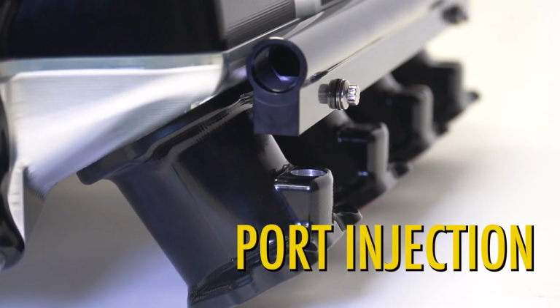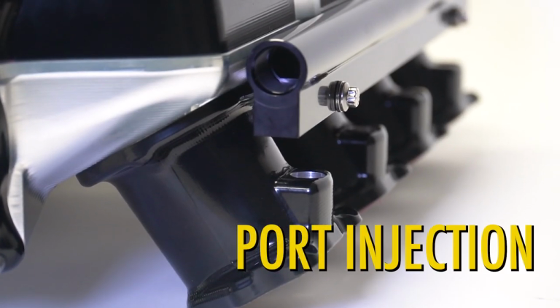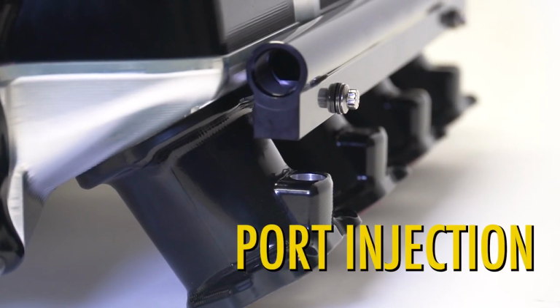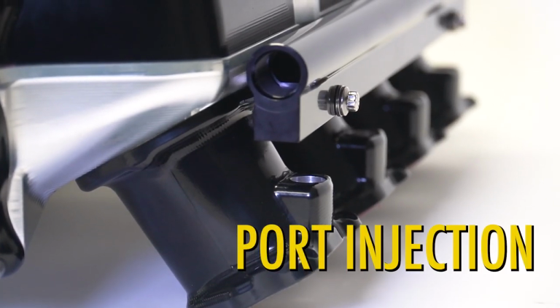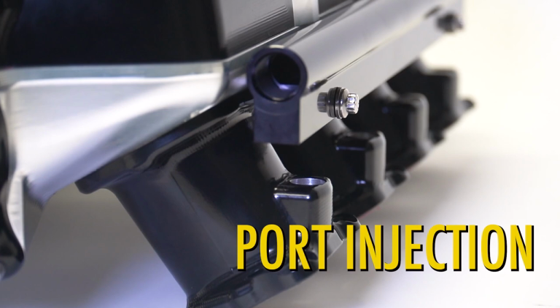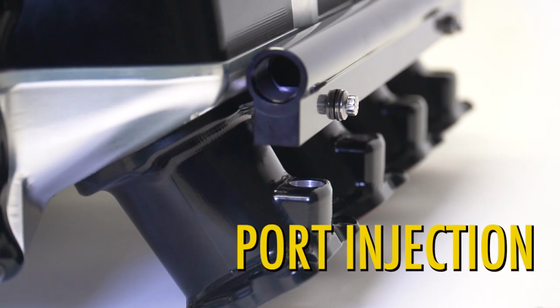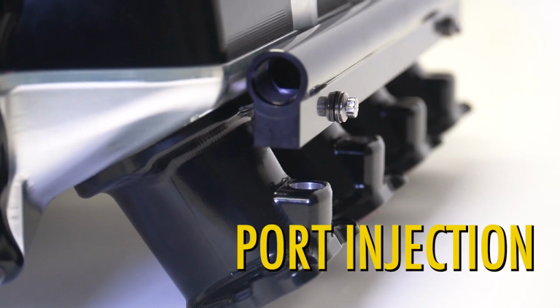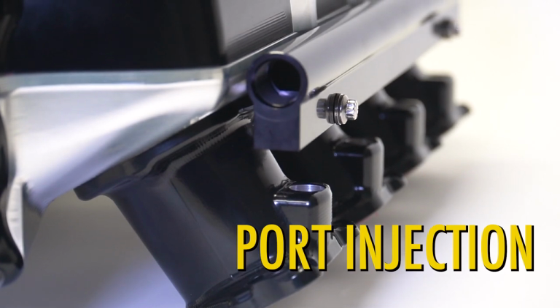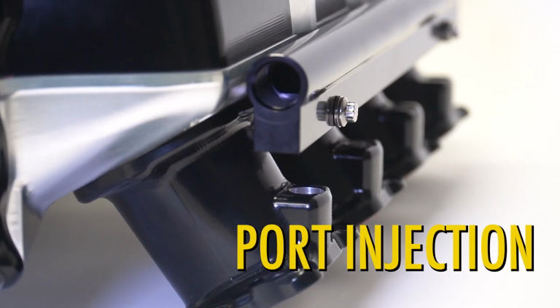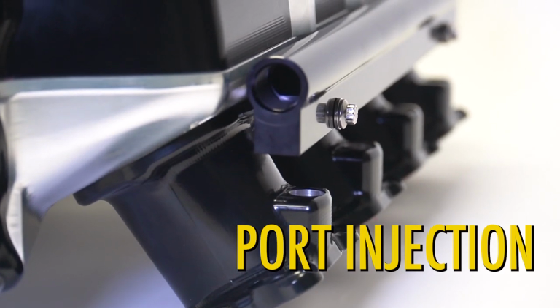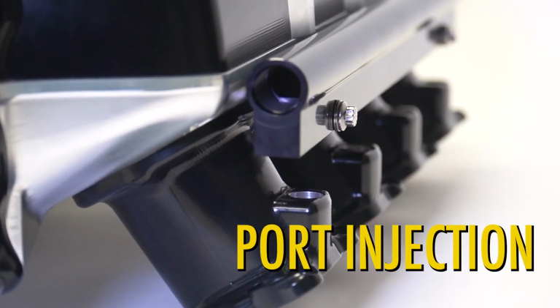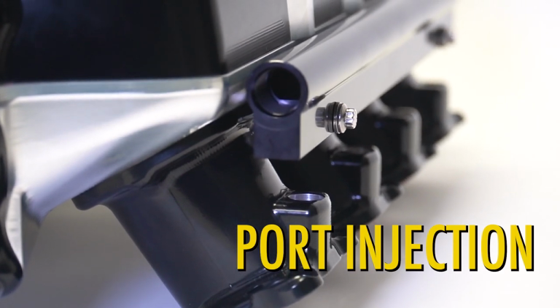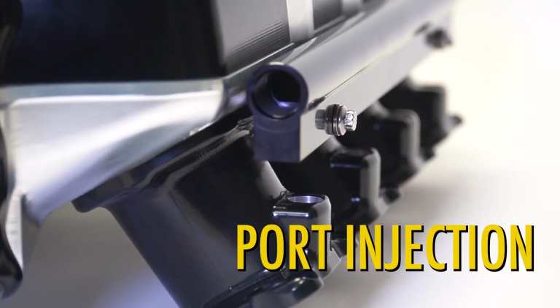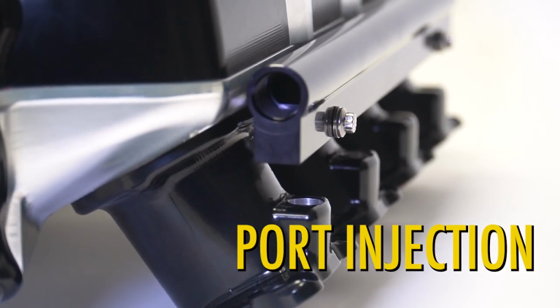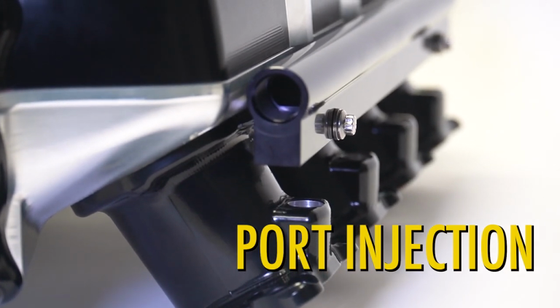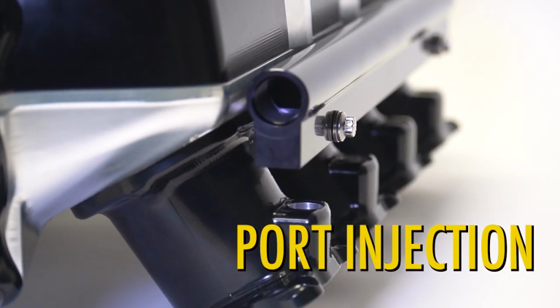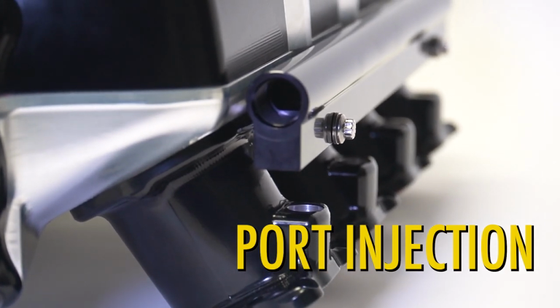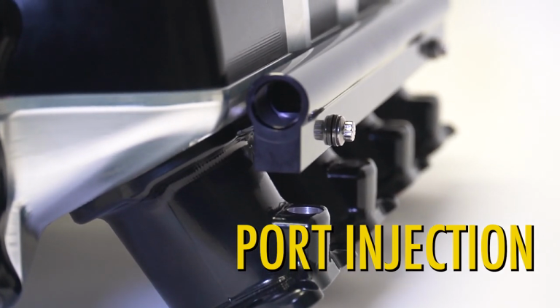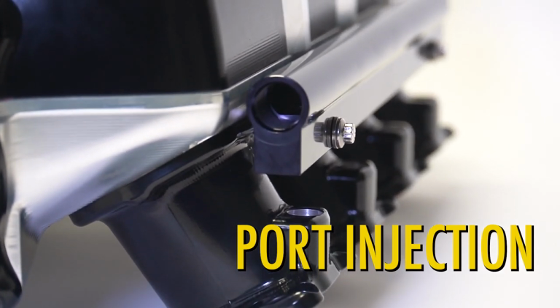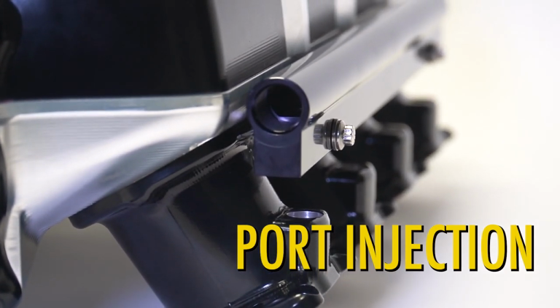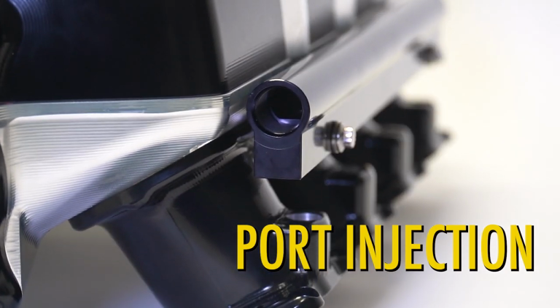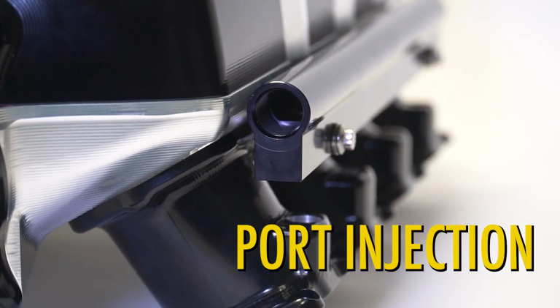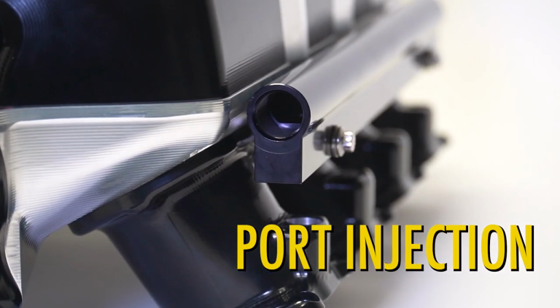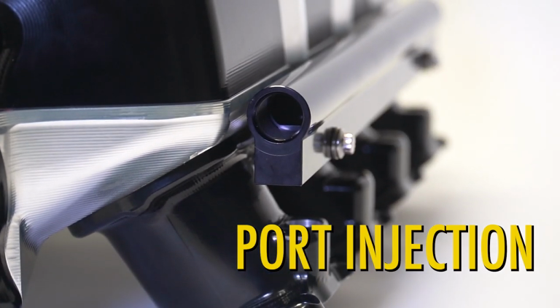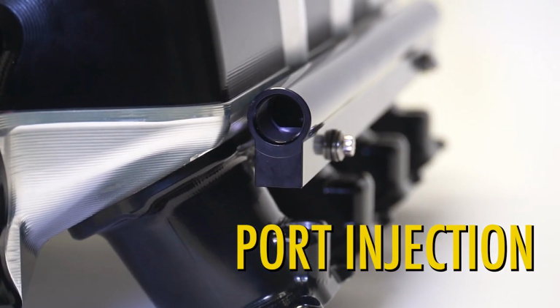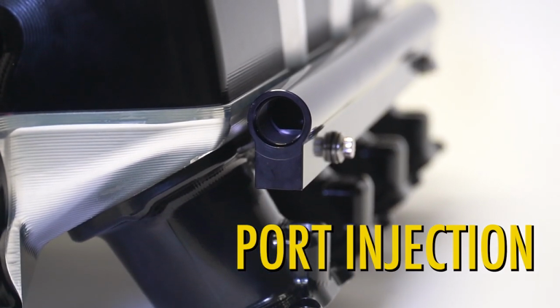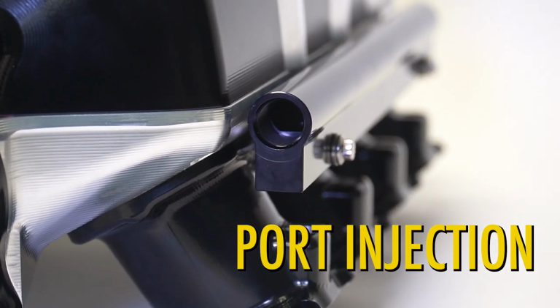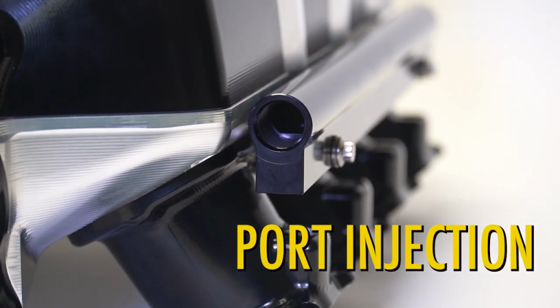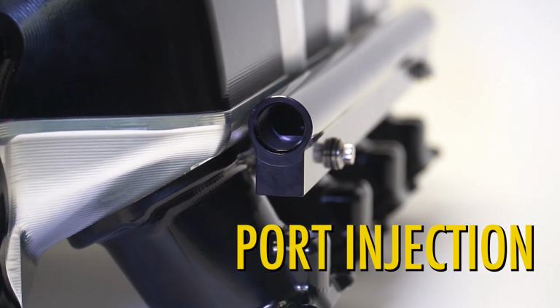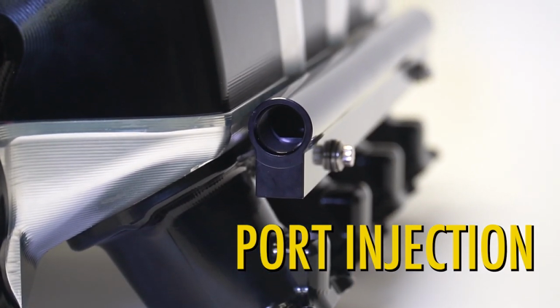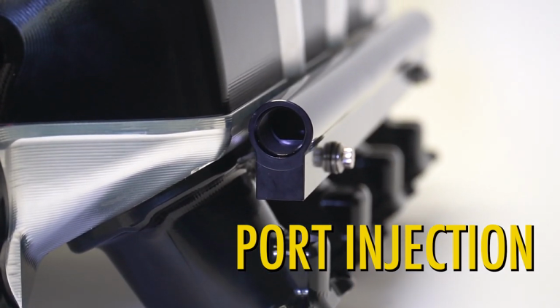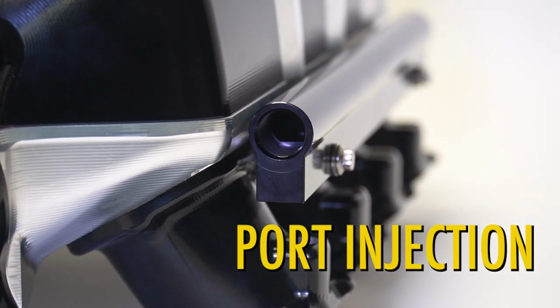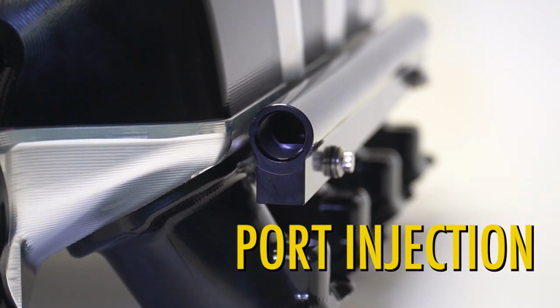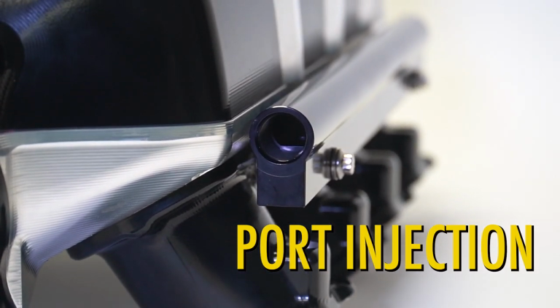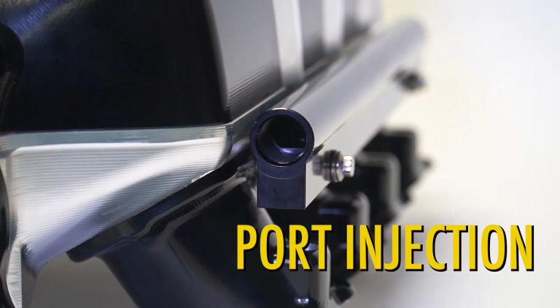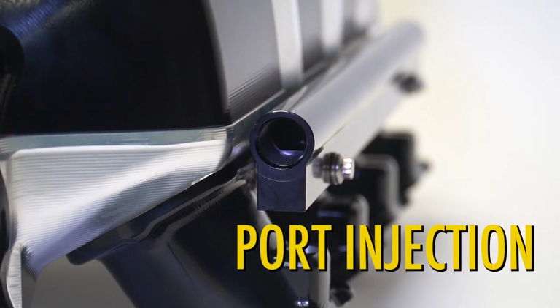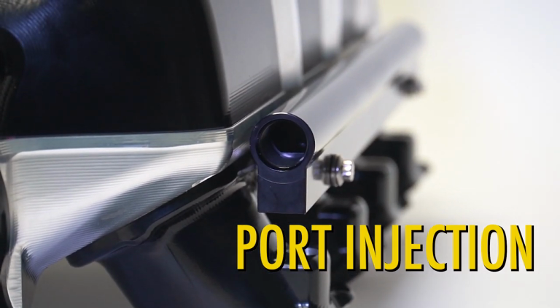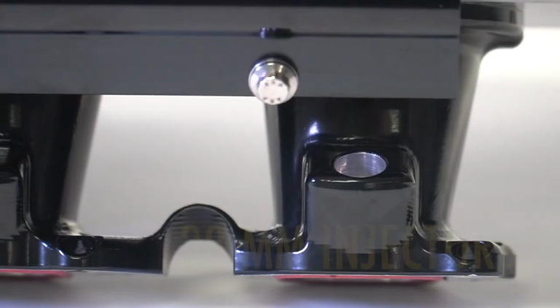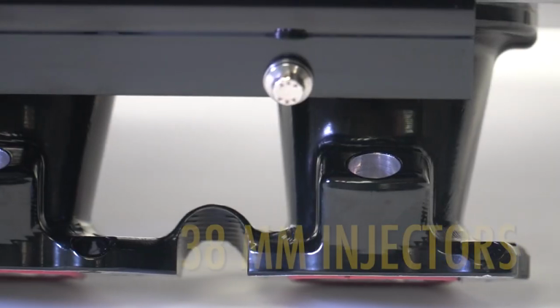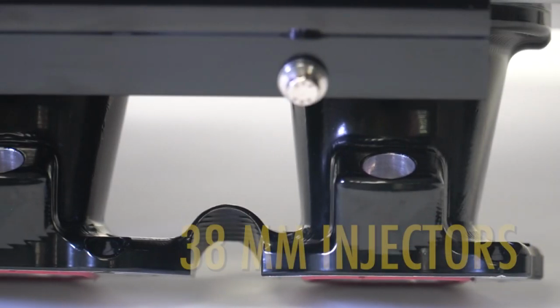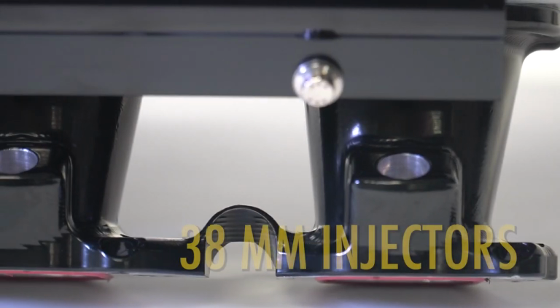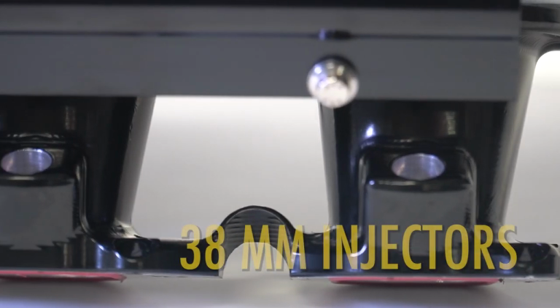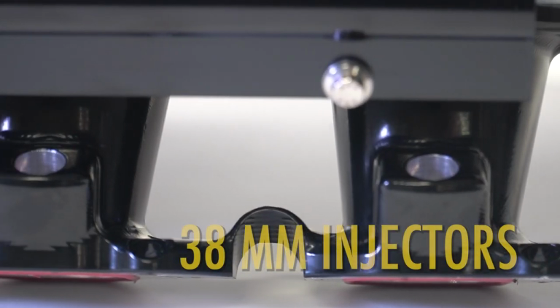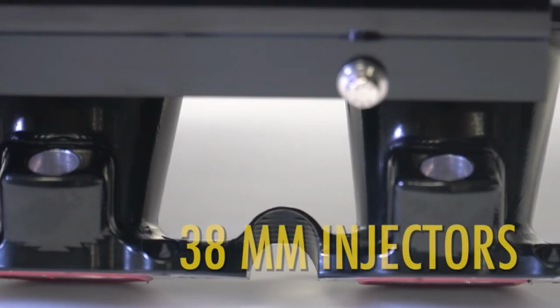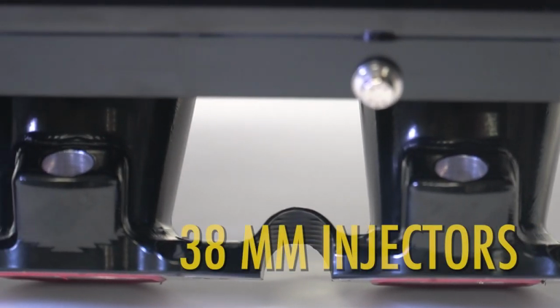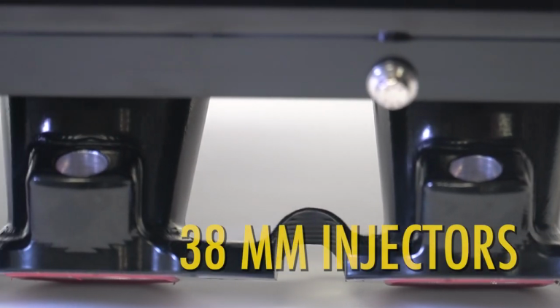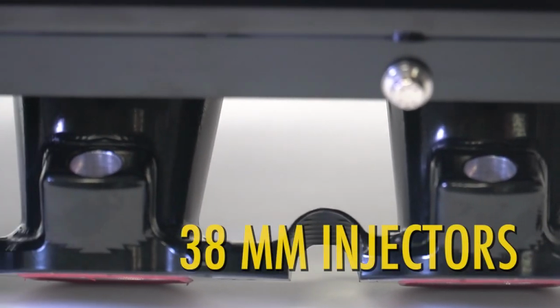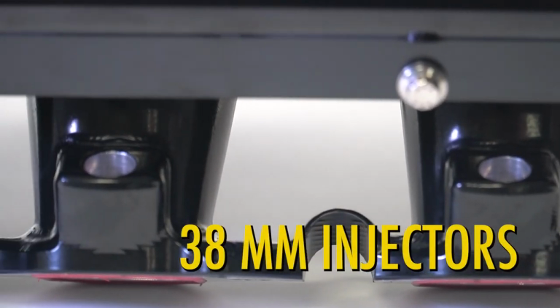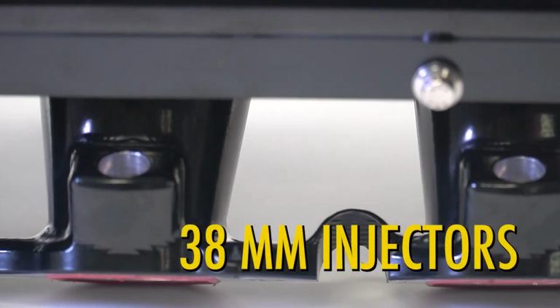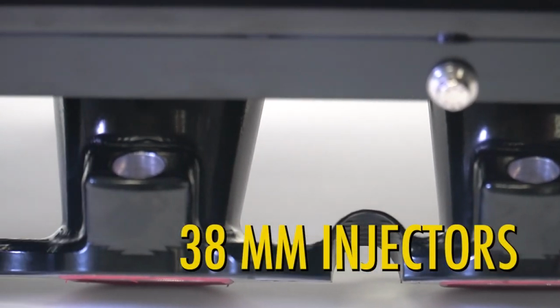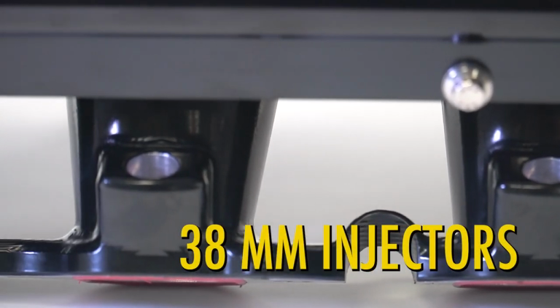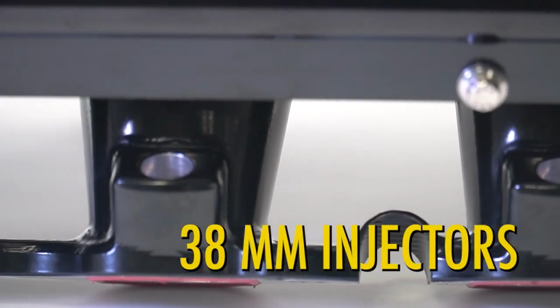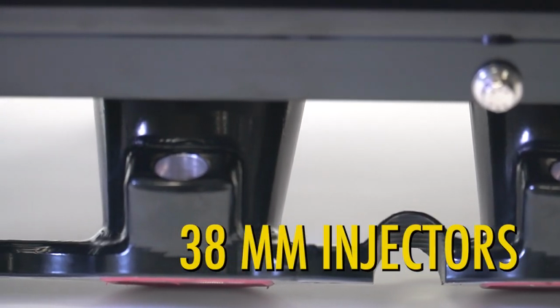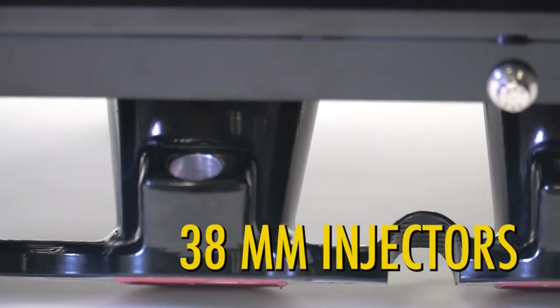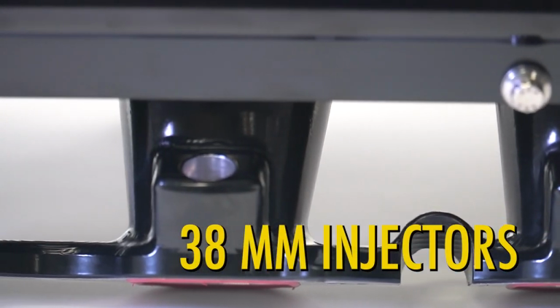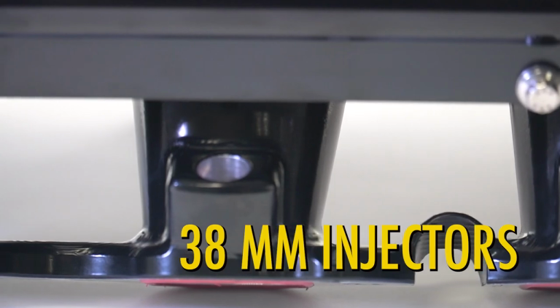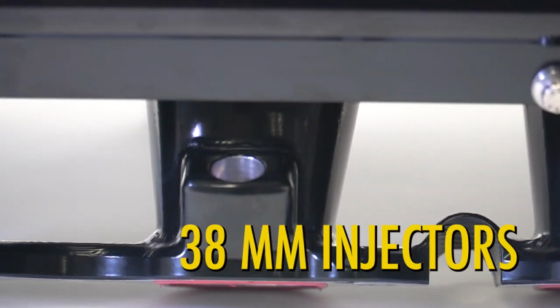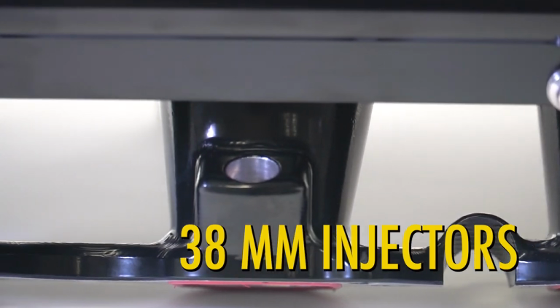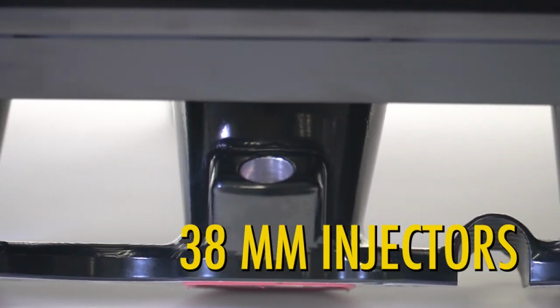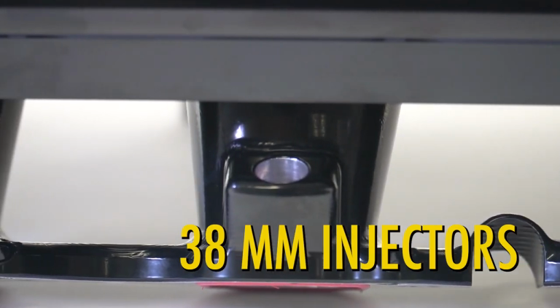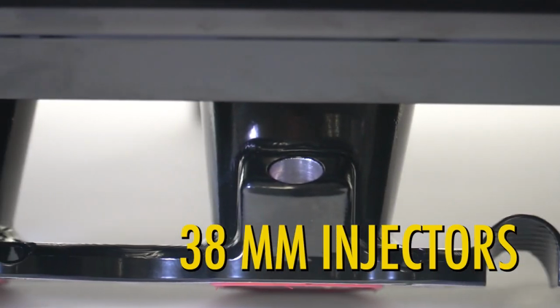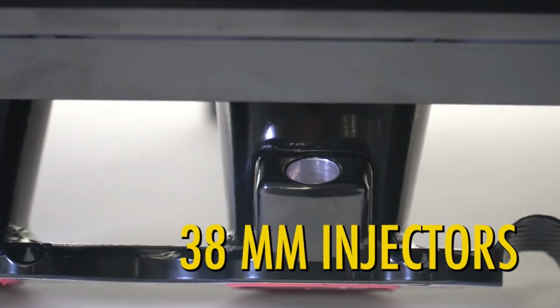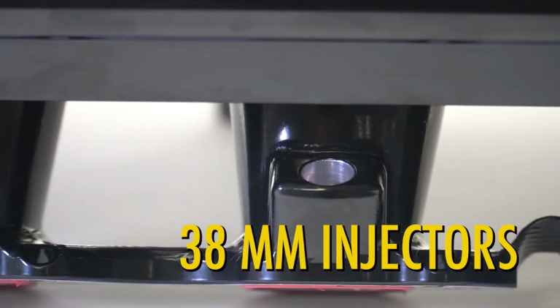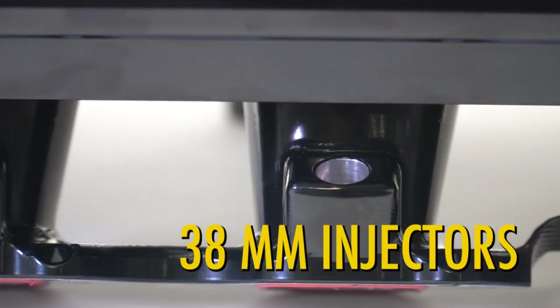We've got a billet fuel rail rigidly mounted. It takes 38 millimeter injectors, so your standard LS7 style injector.